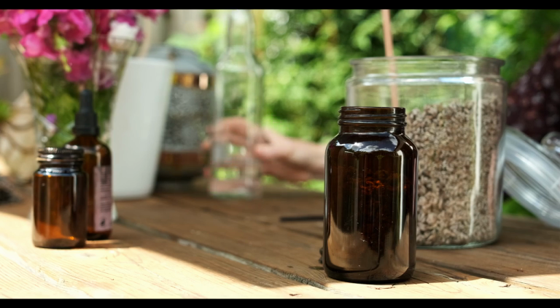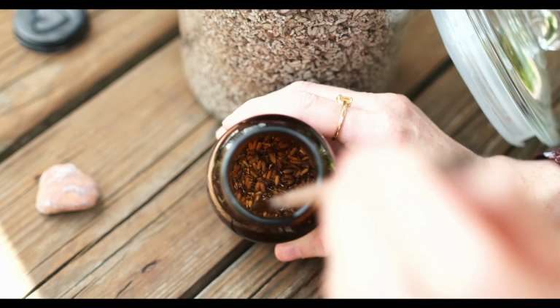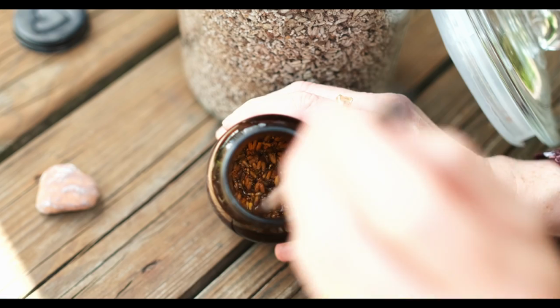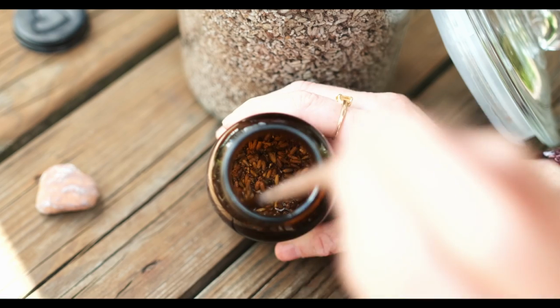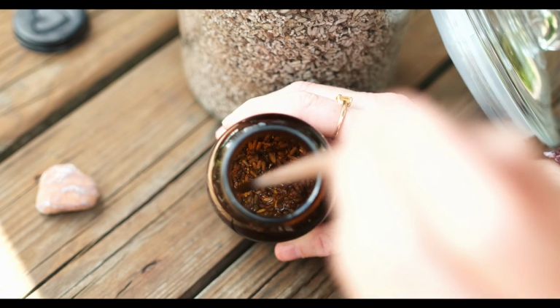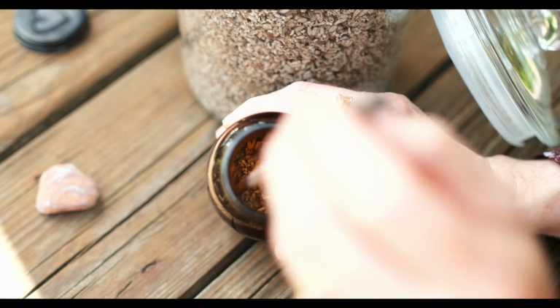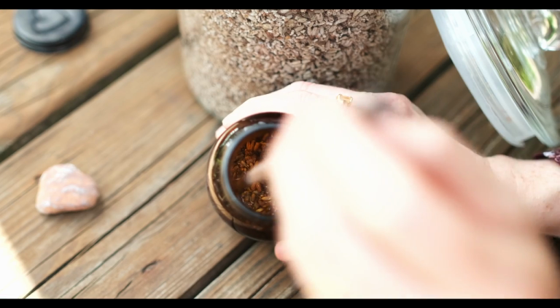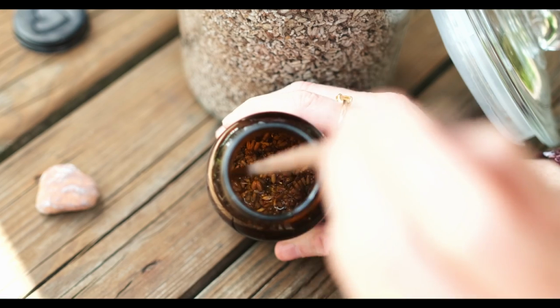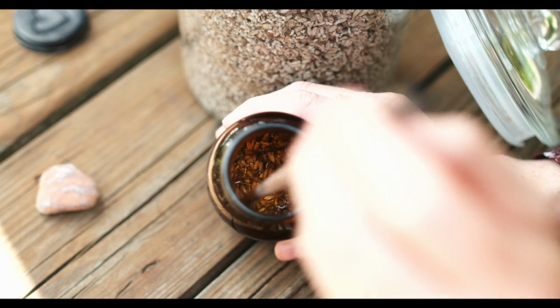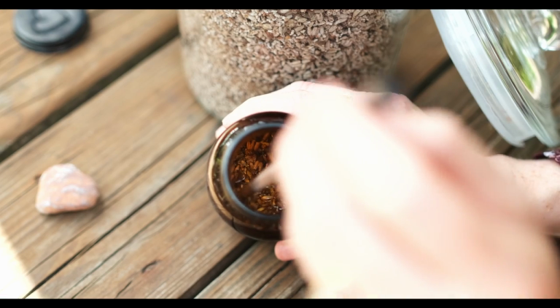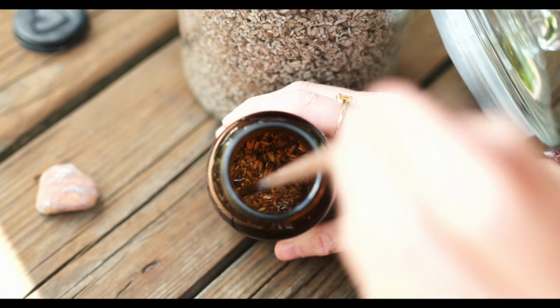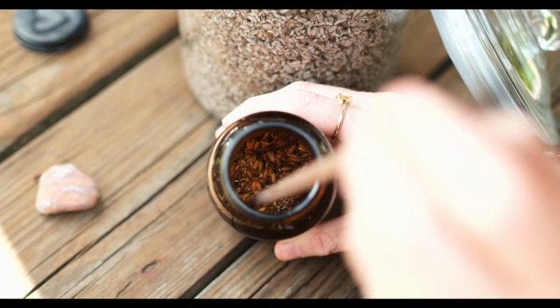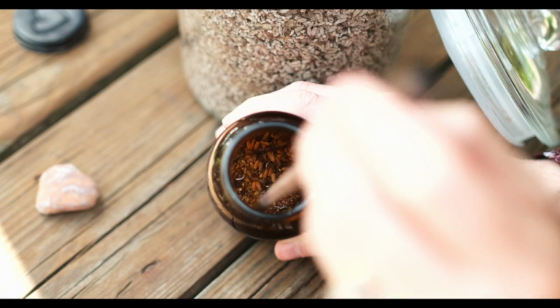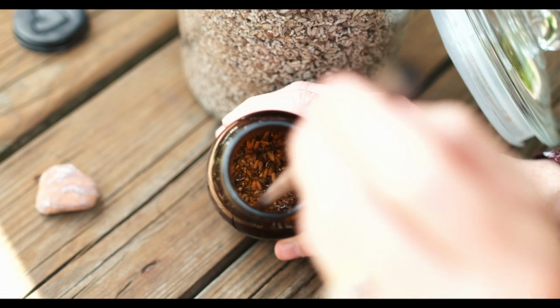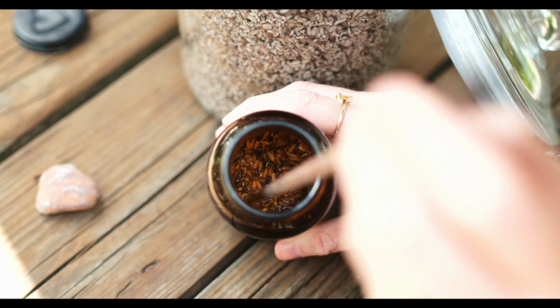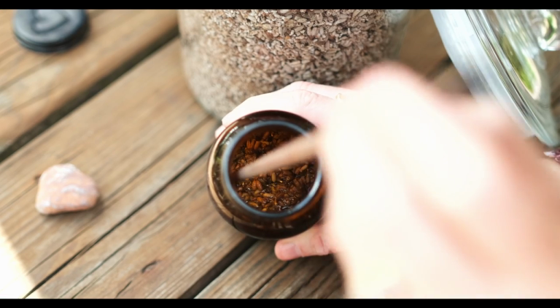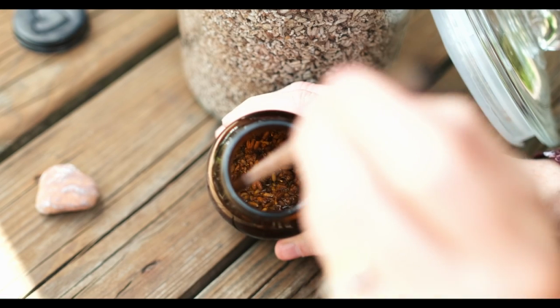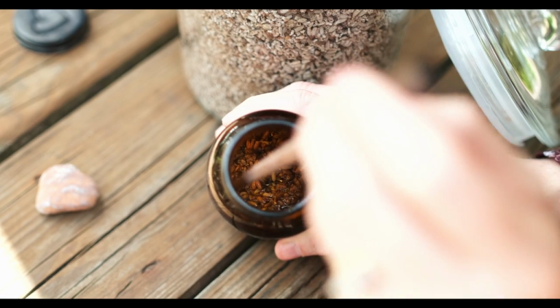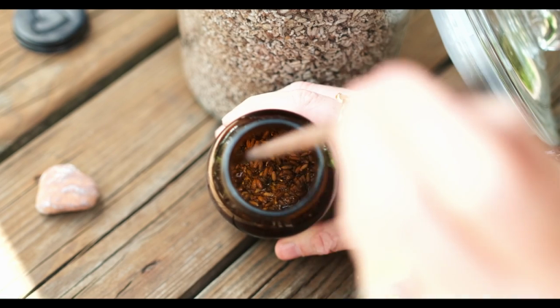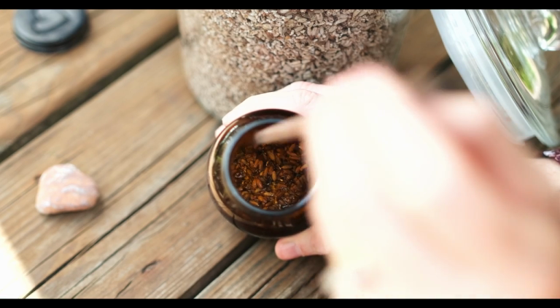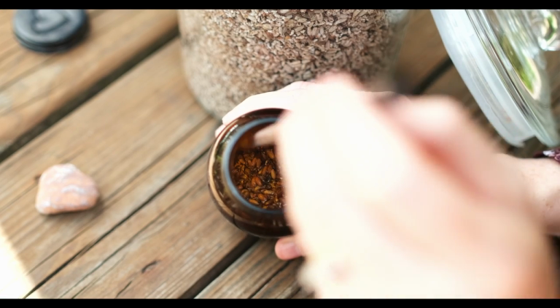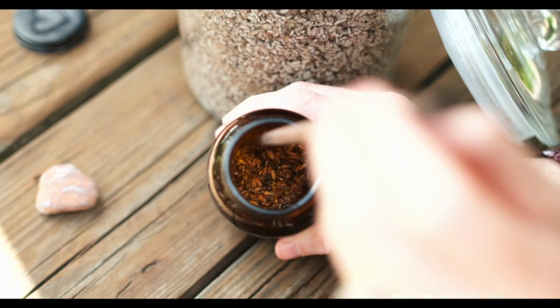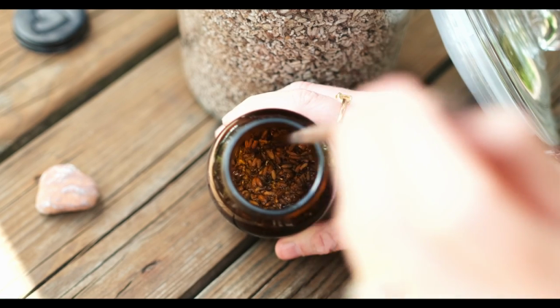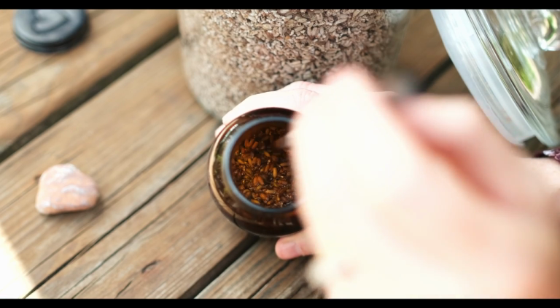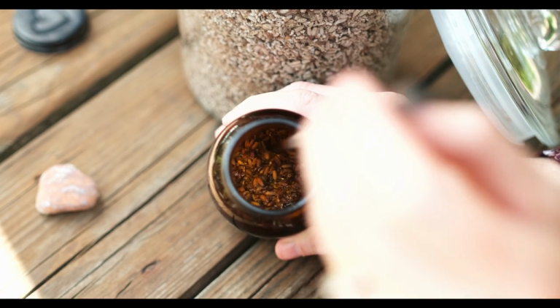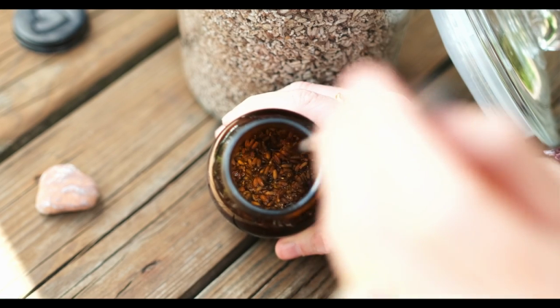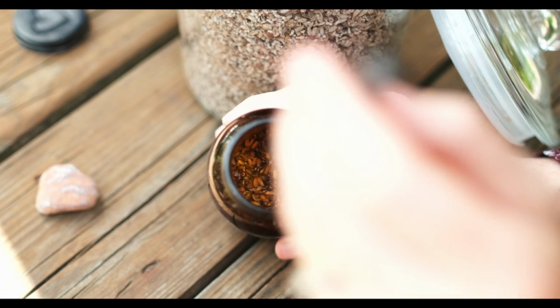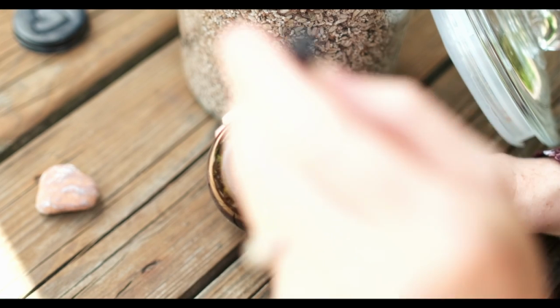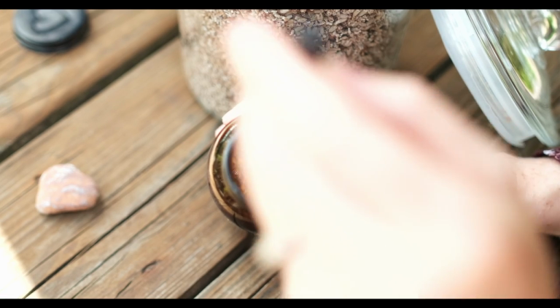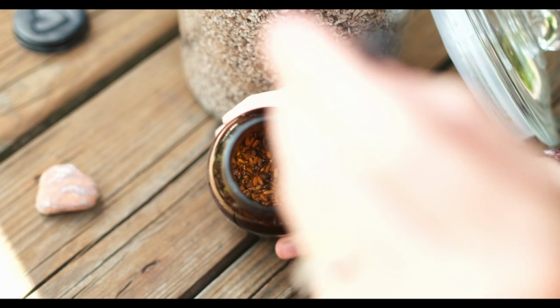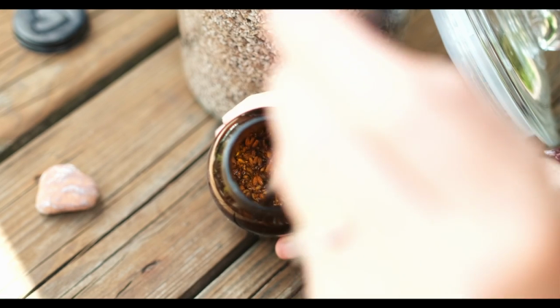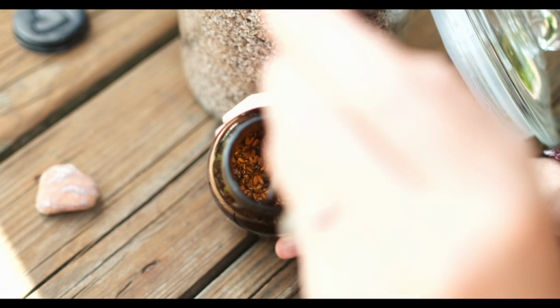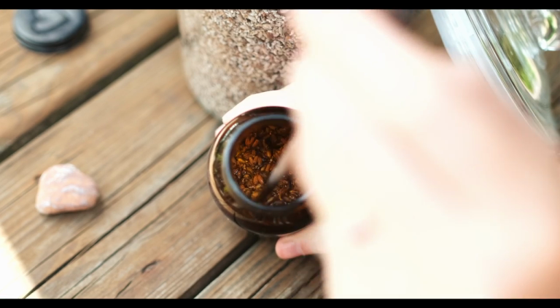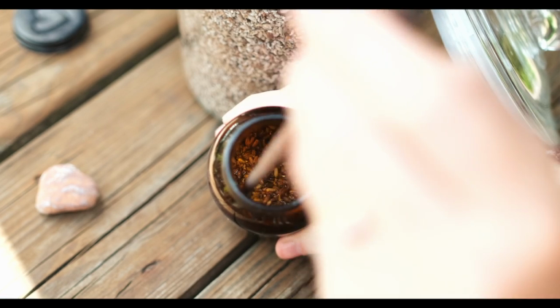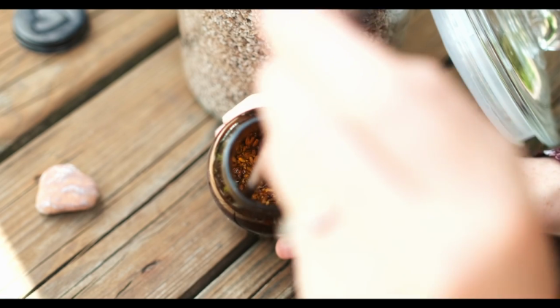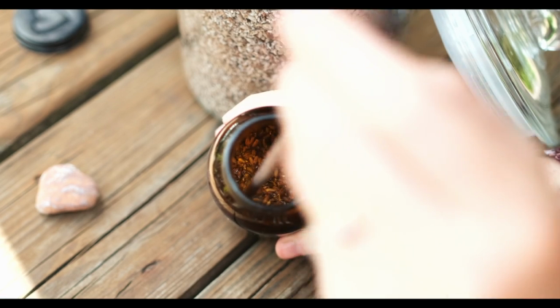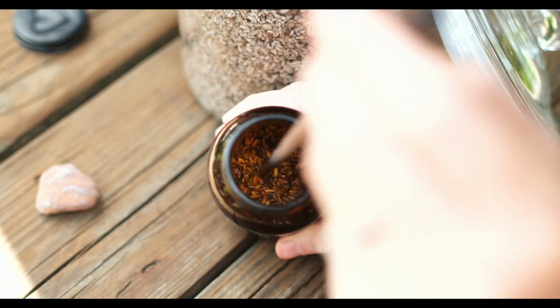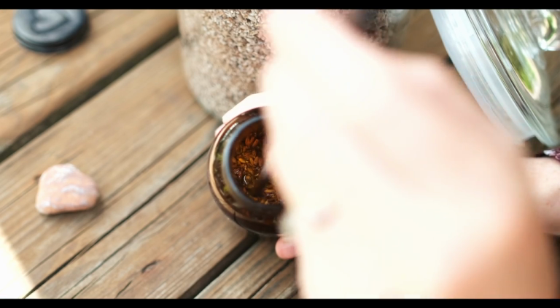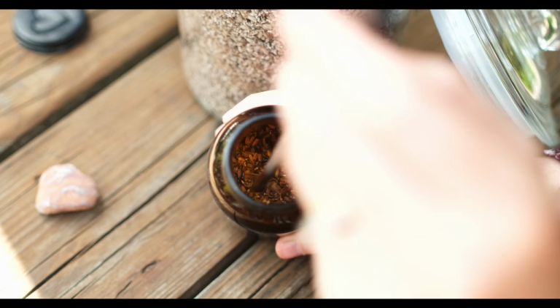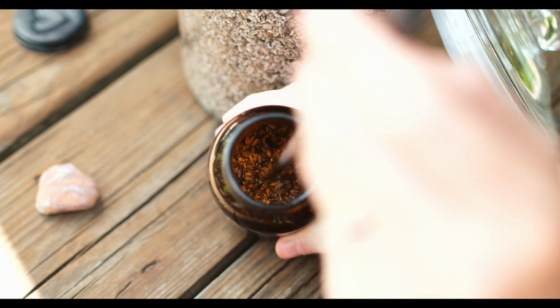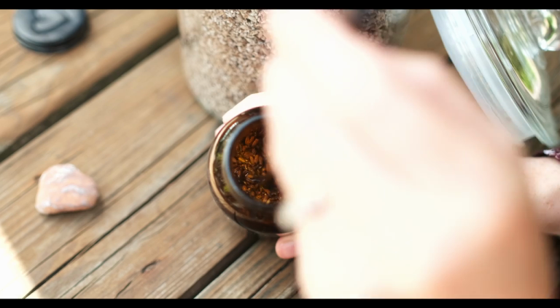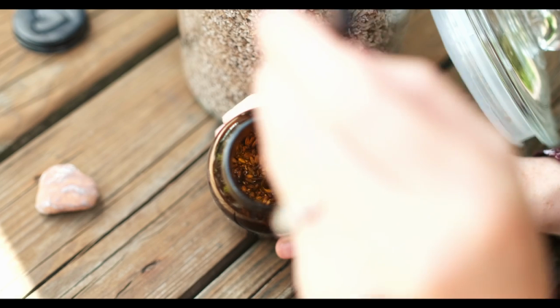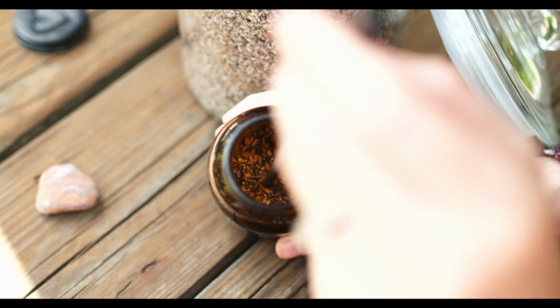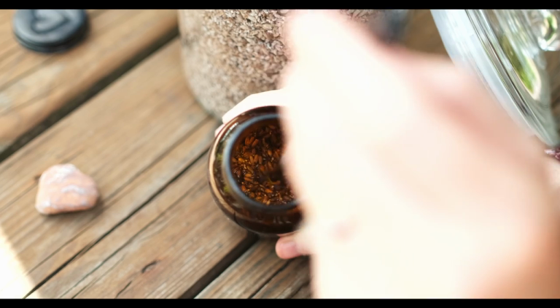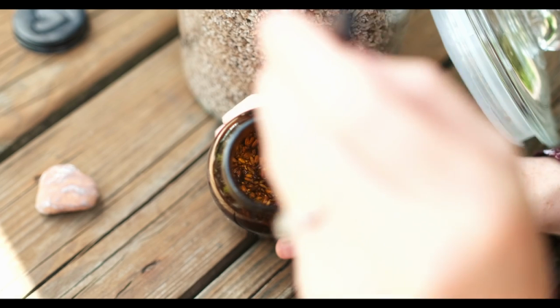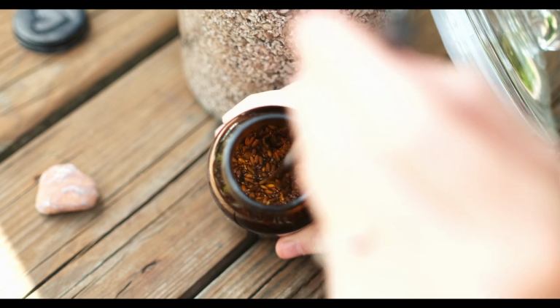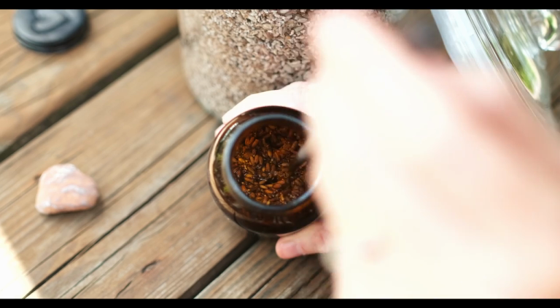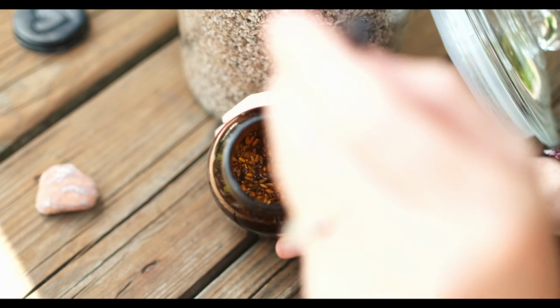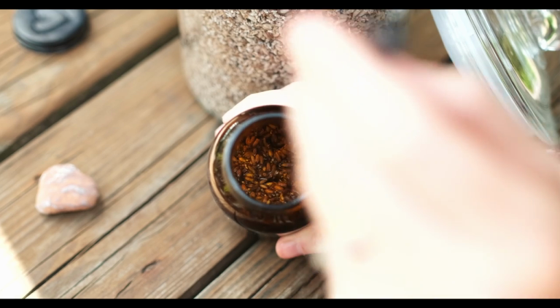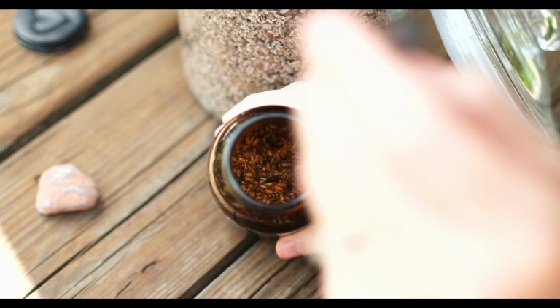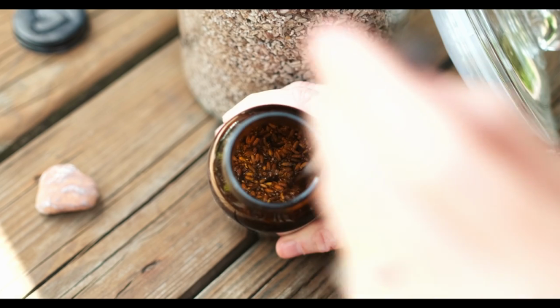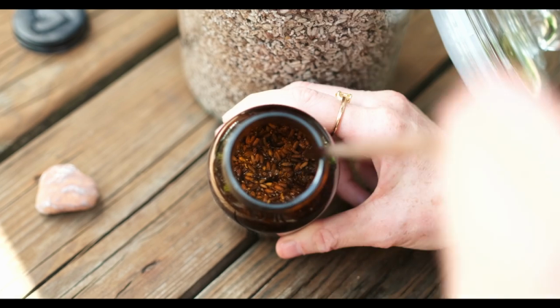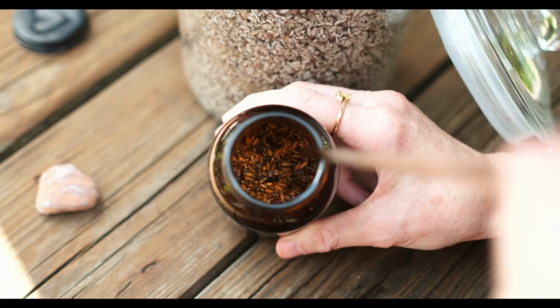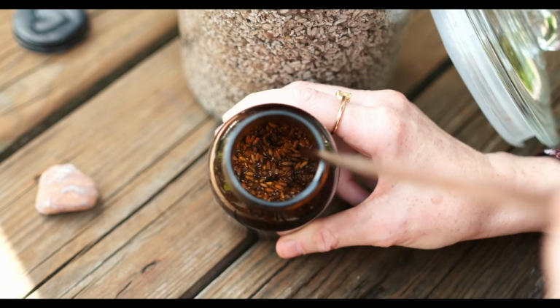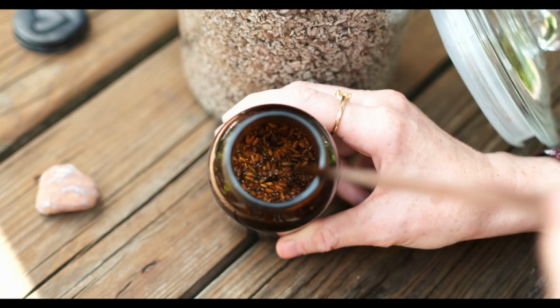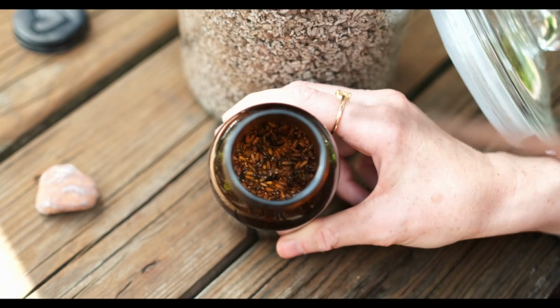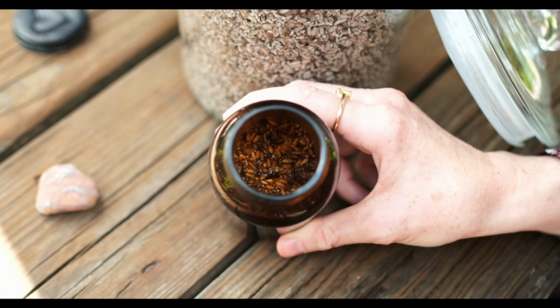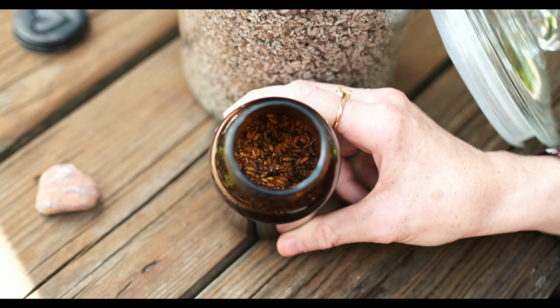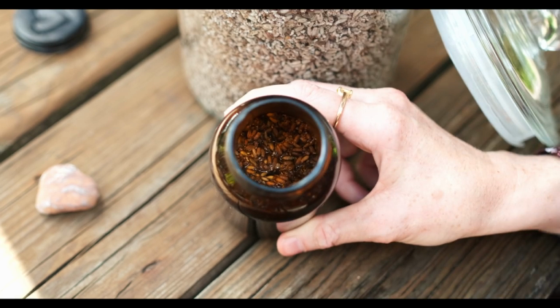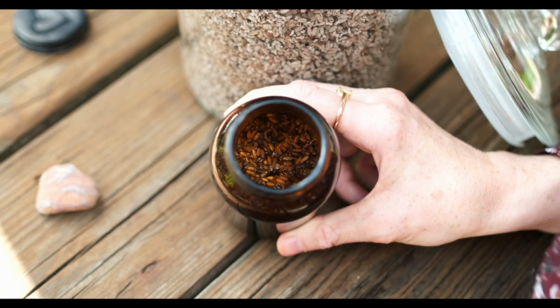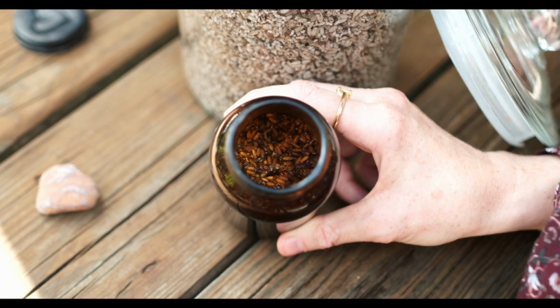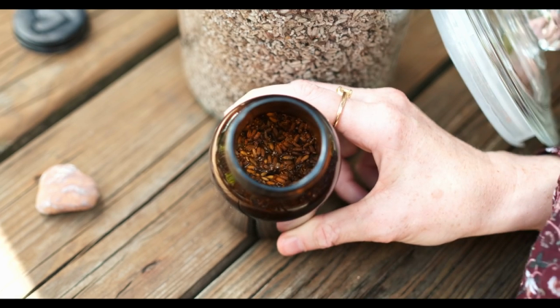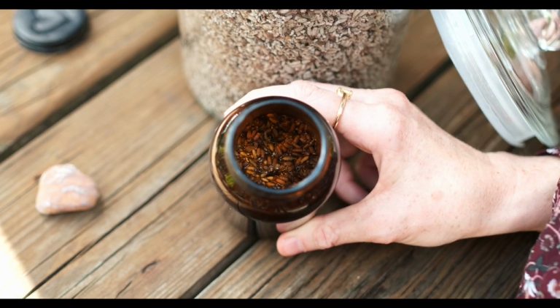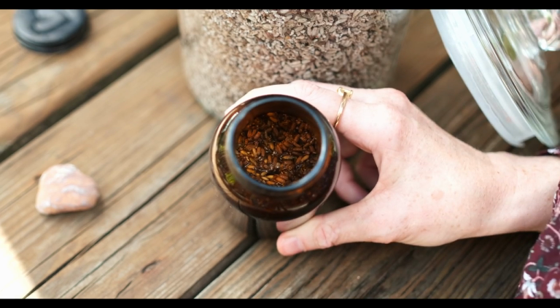And that's really it — you just leave it then for about four to six weeks until the lavender has been completely infused.